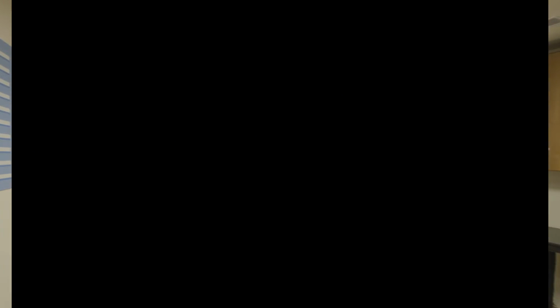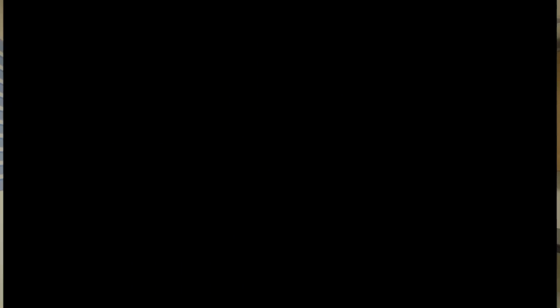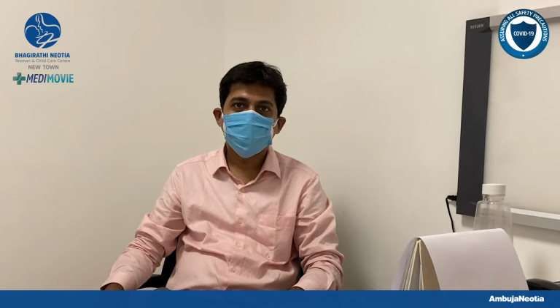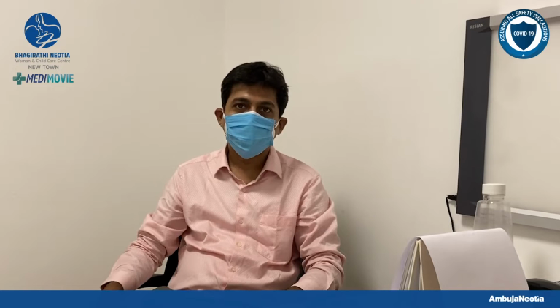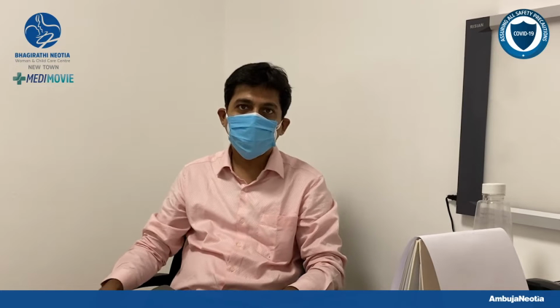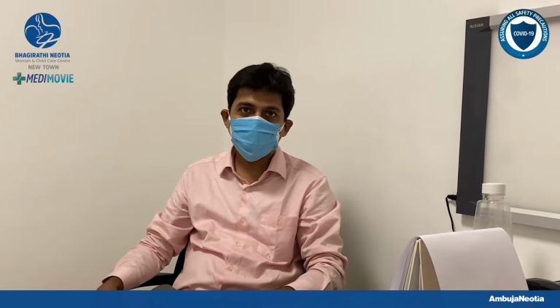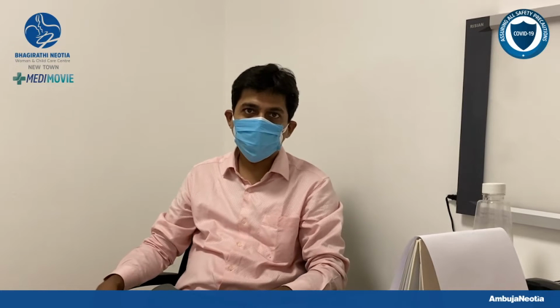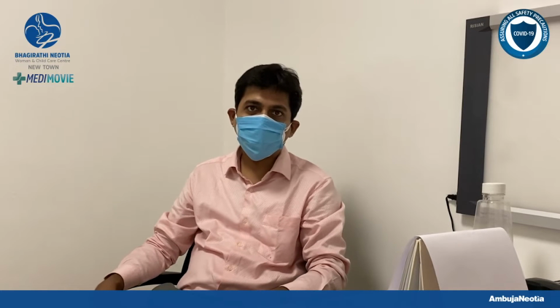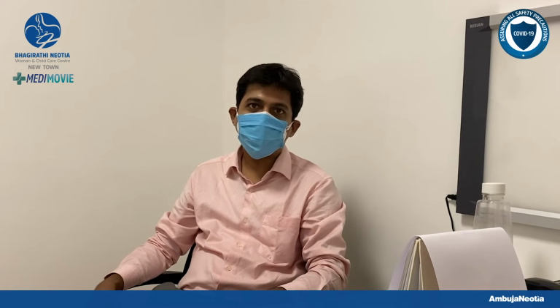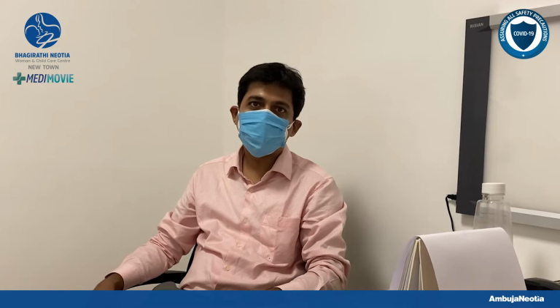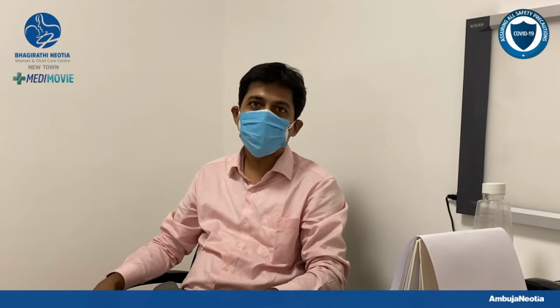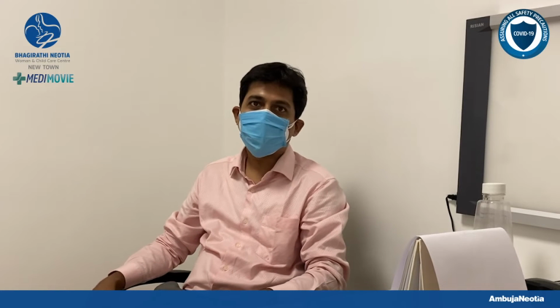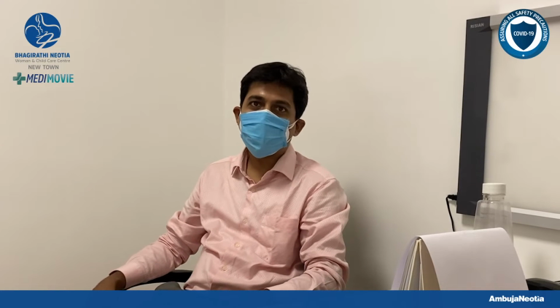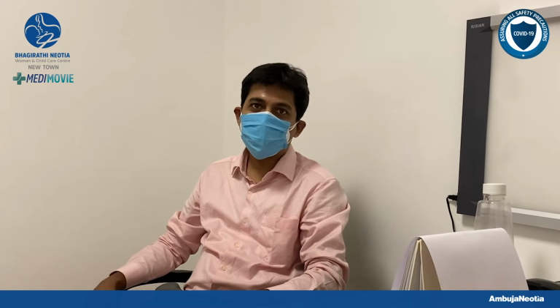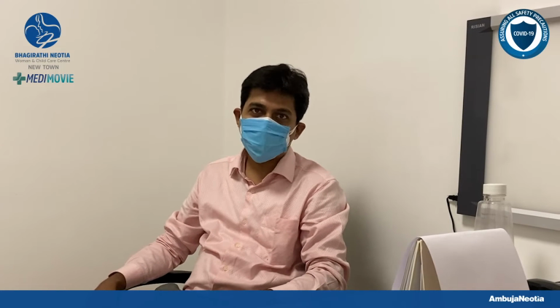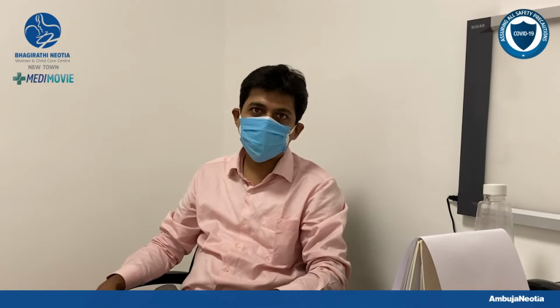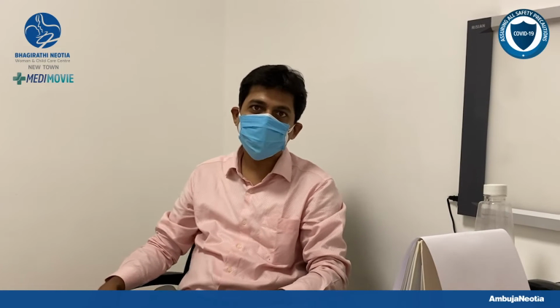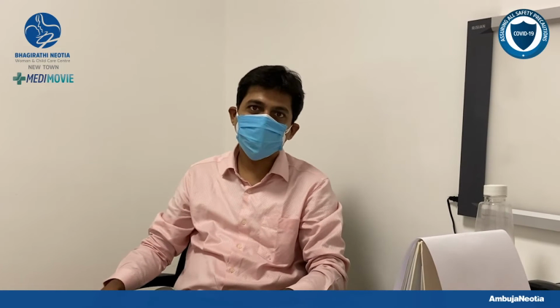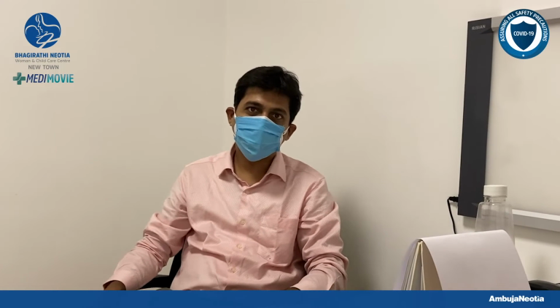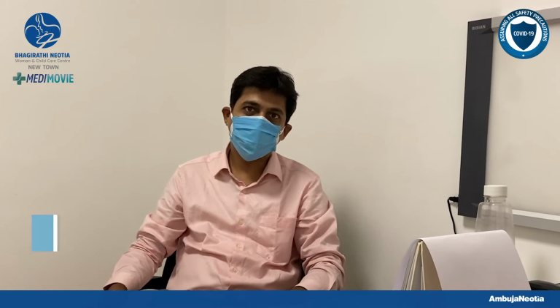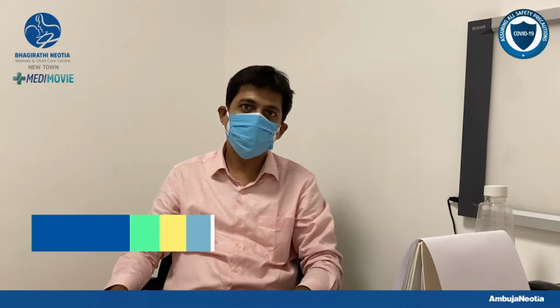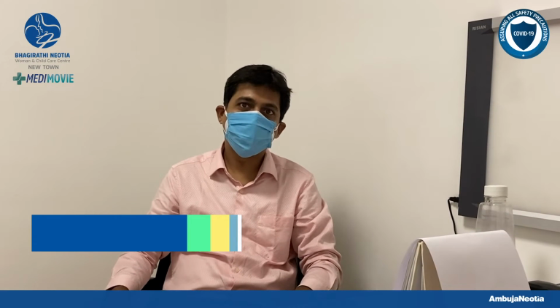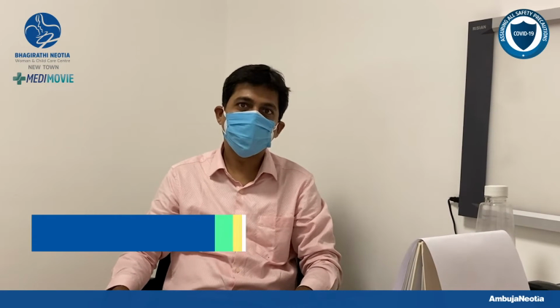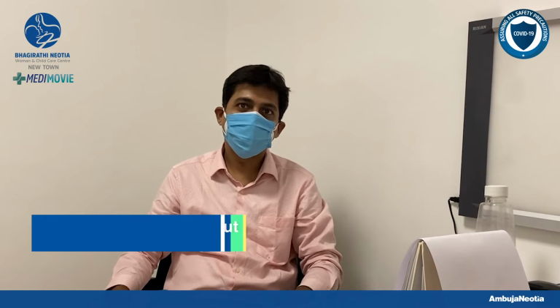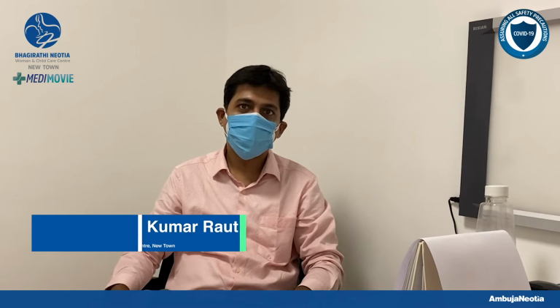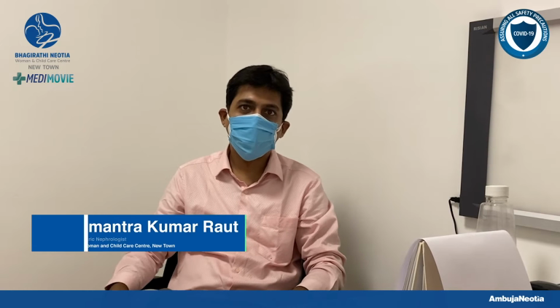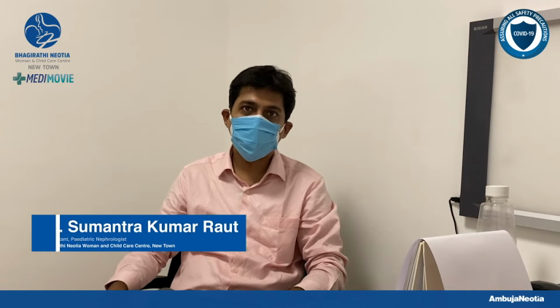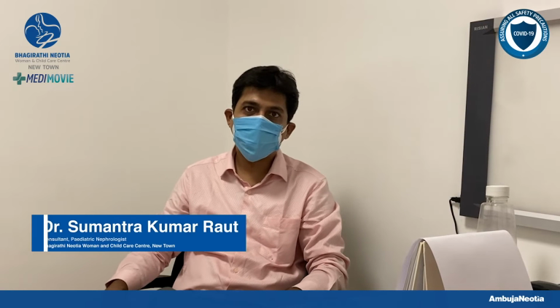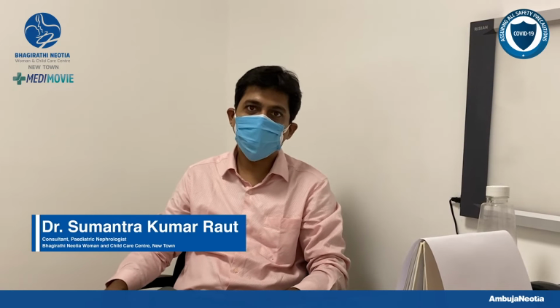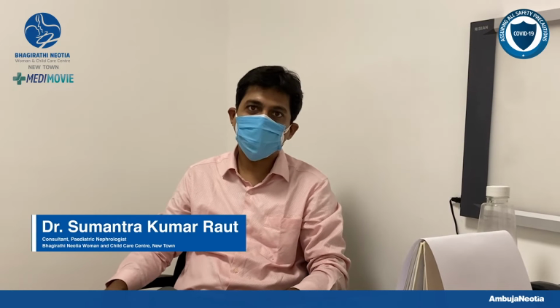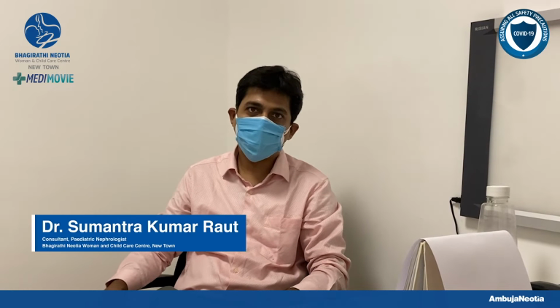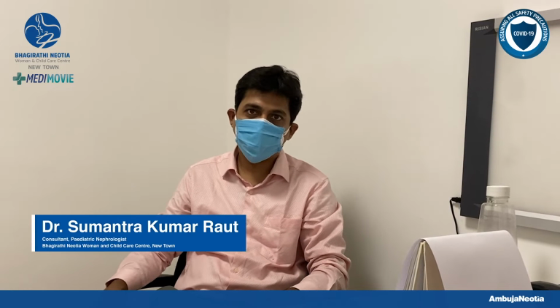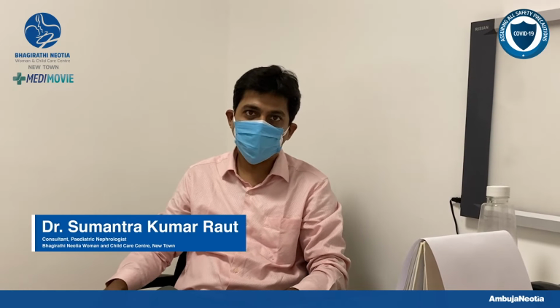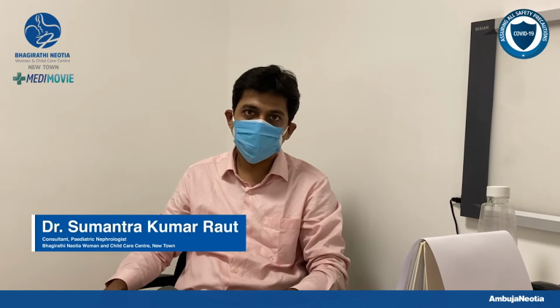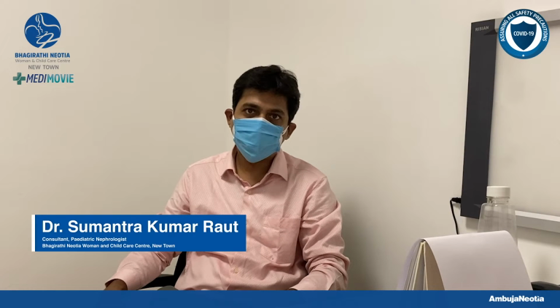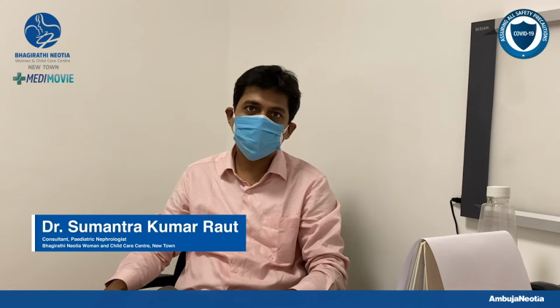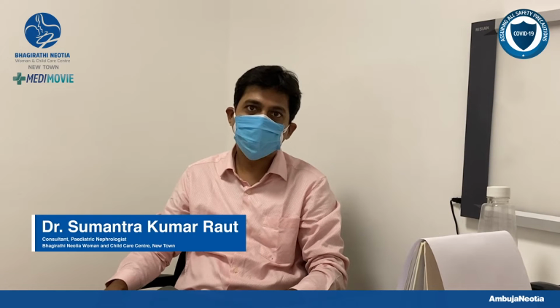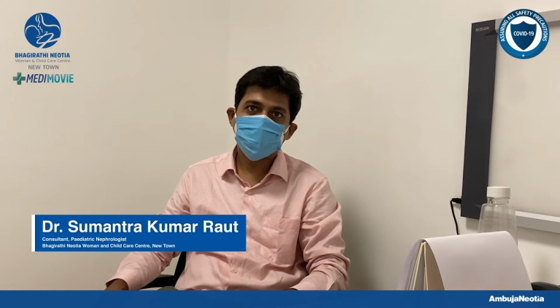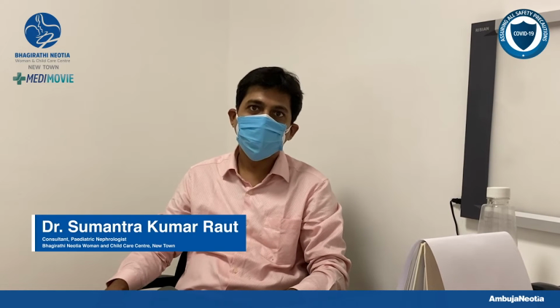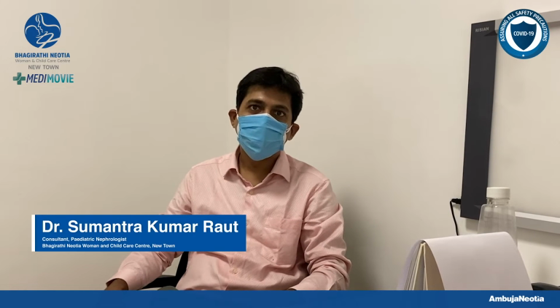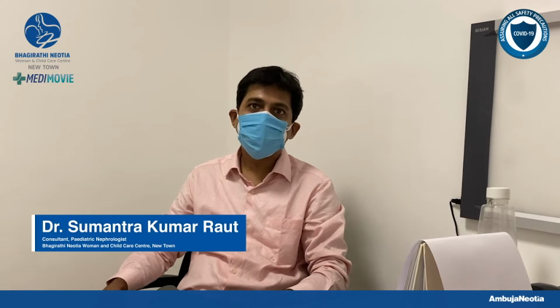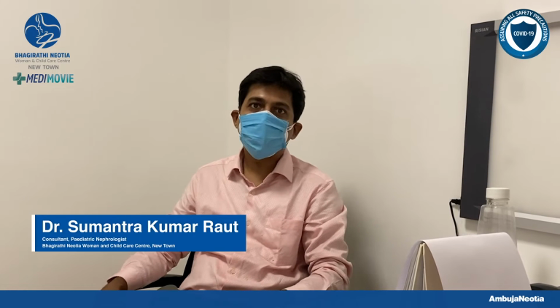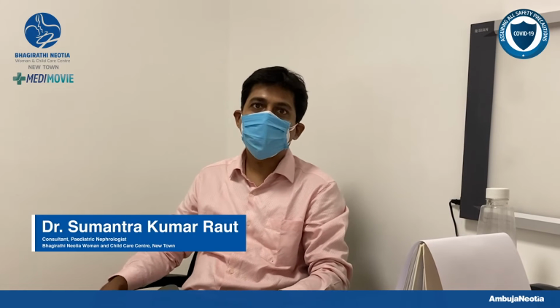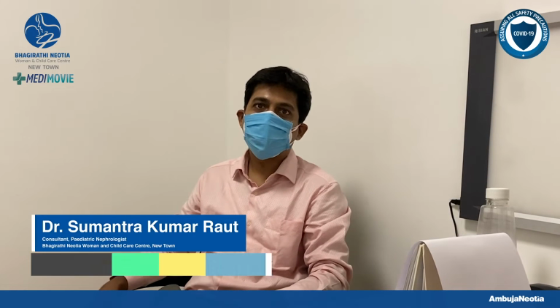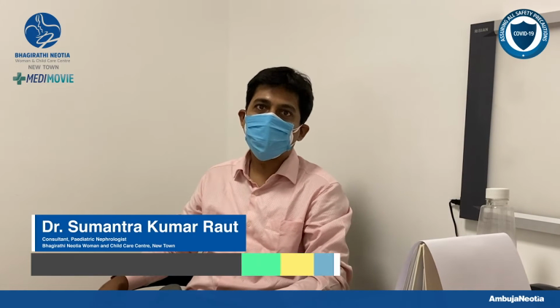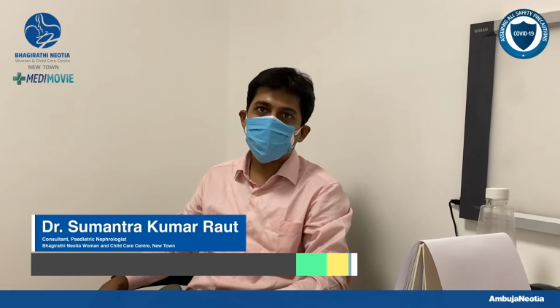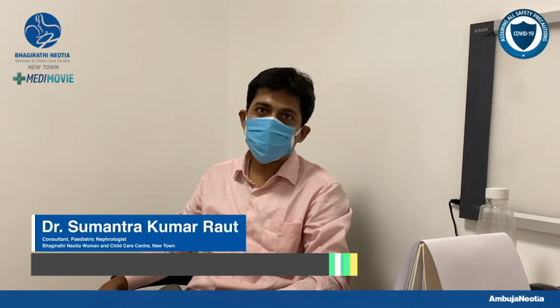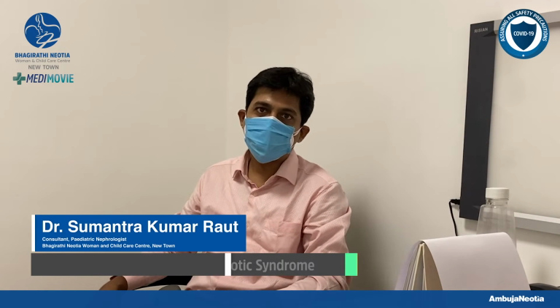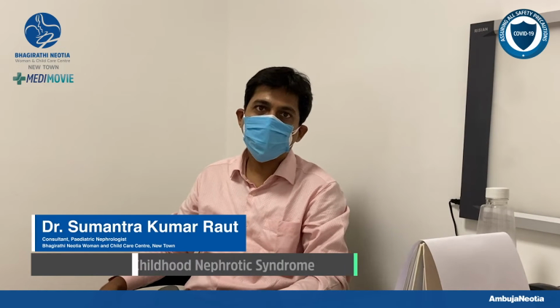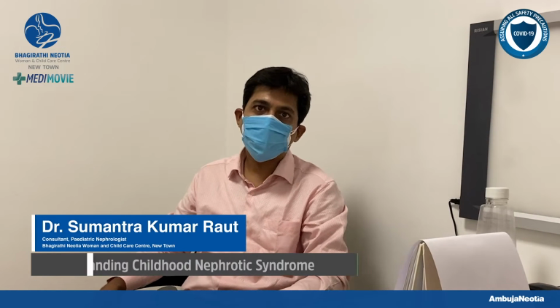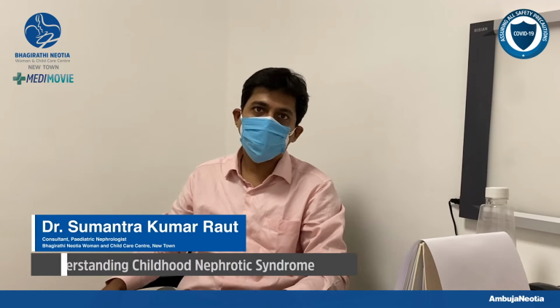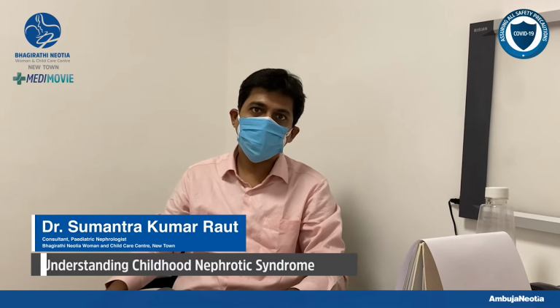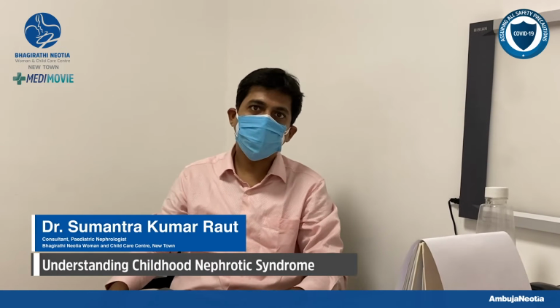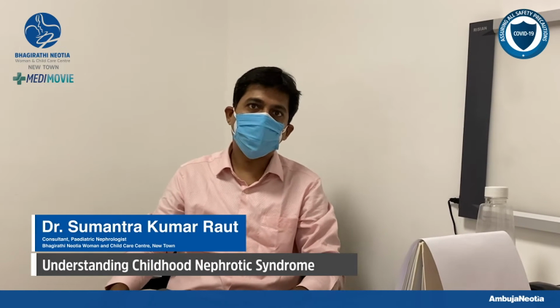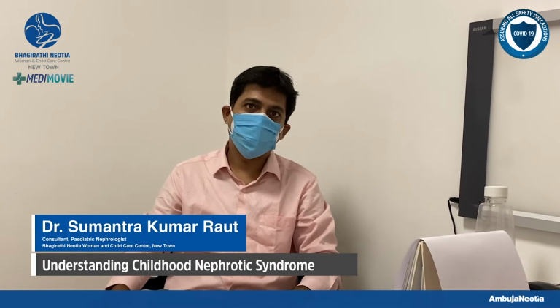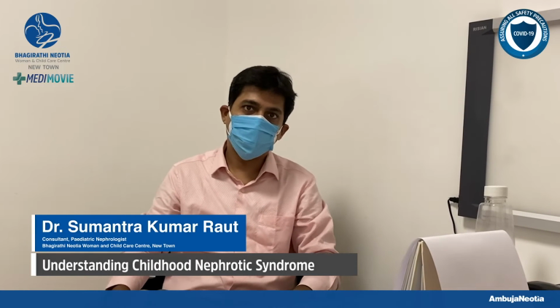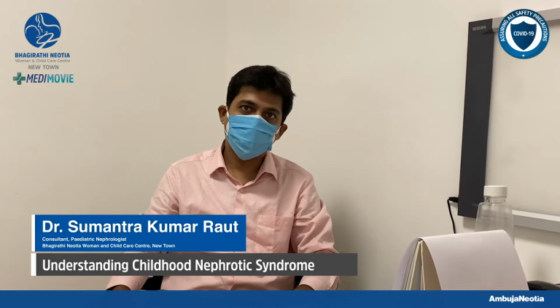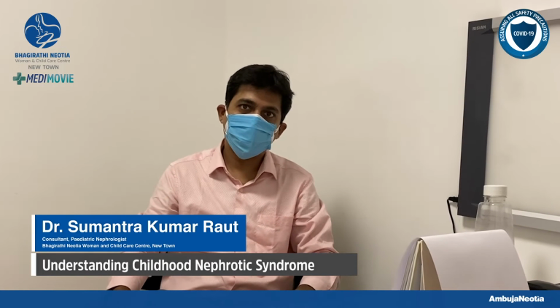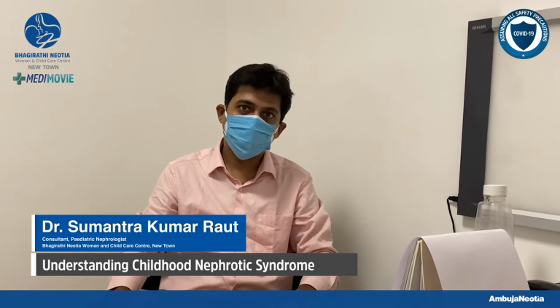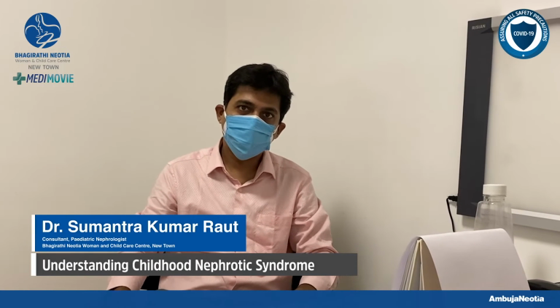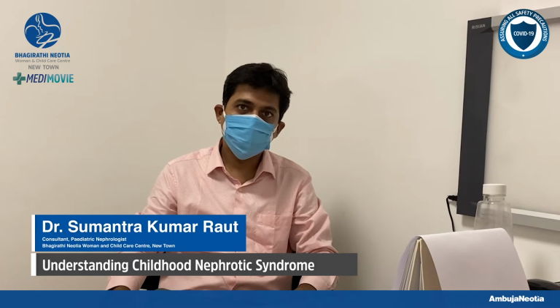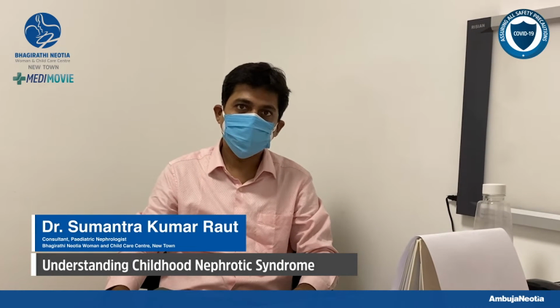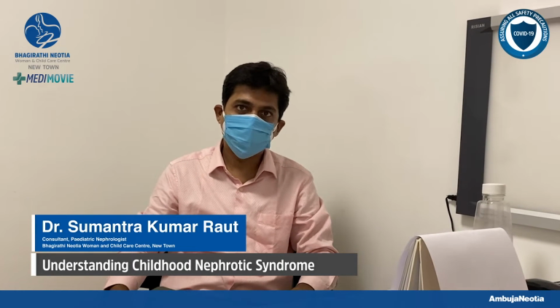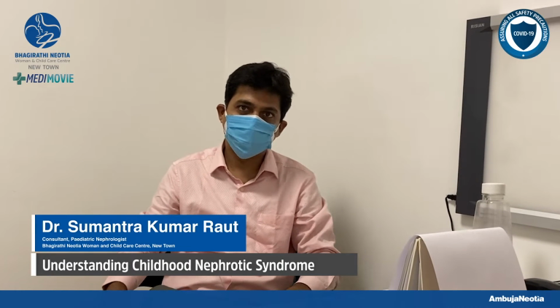Hello everybody! I am Dr. Sumantra Rath. I am a pediatric nephrologist. Today I am going to talk about nephrotic syndrome in children.